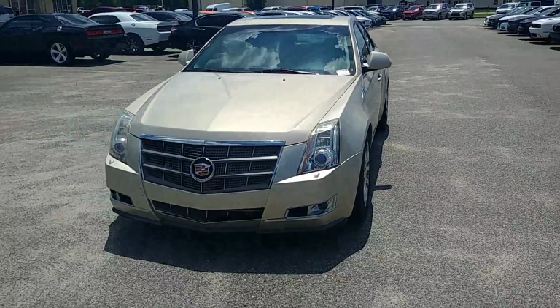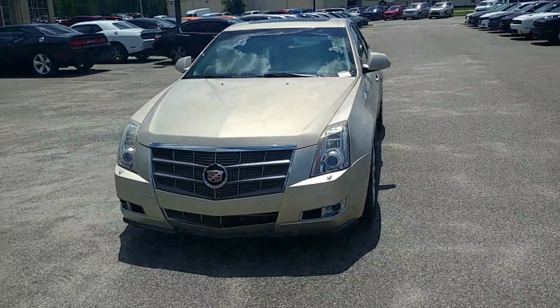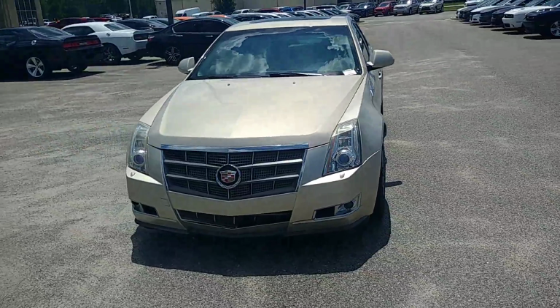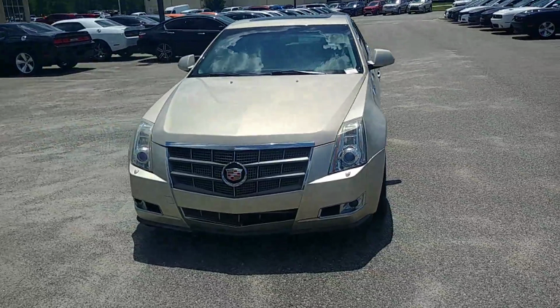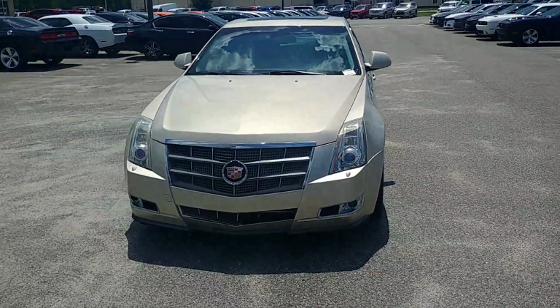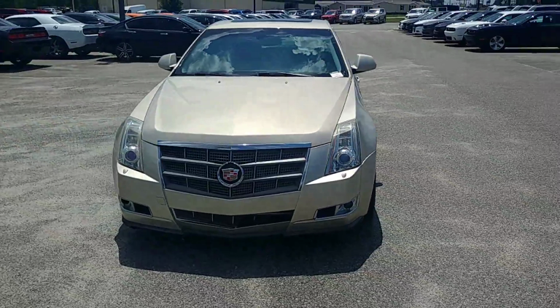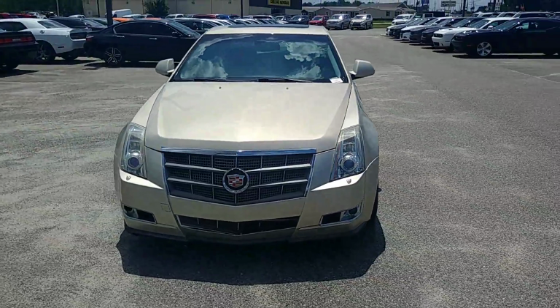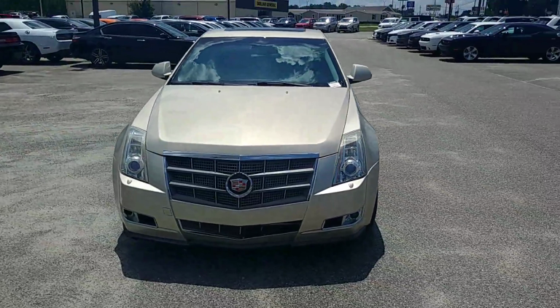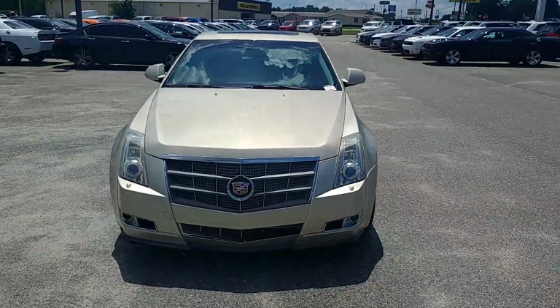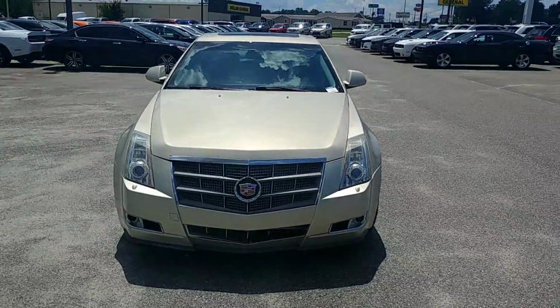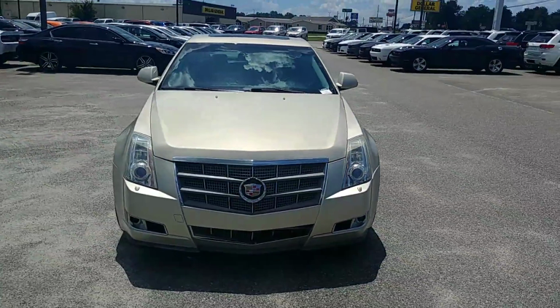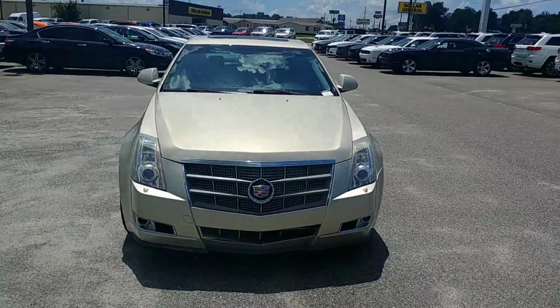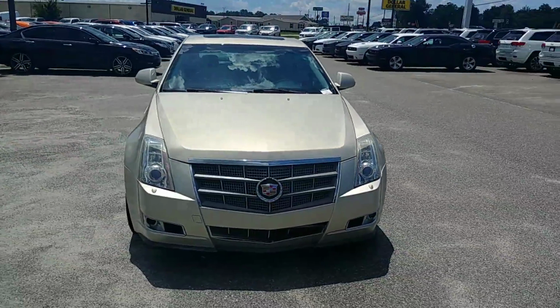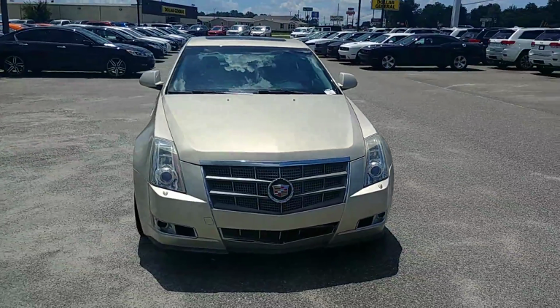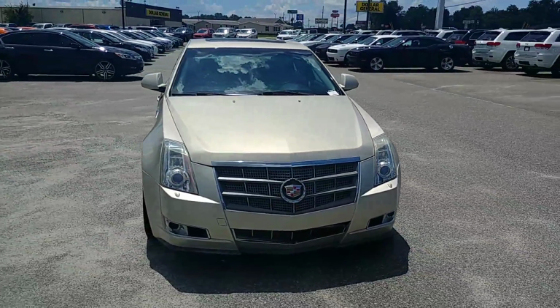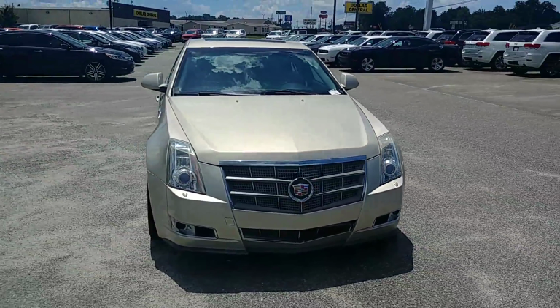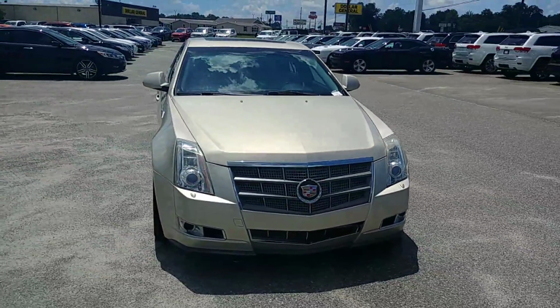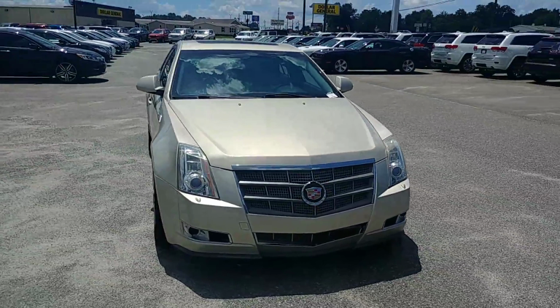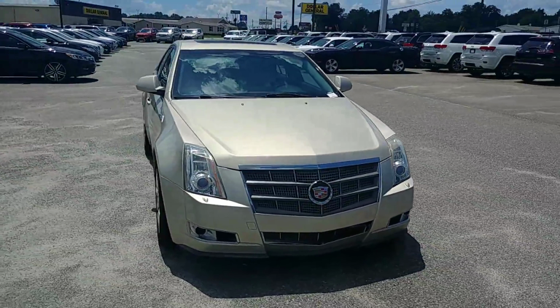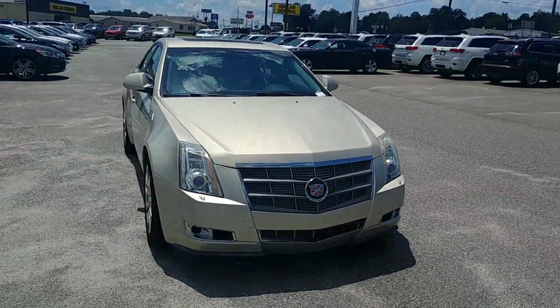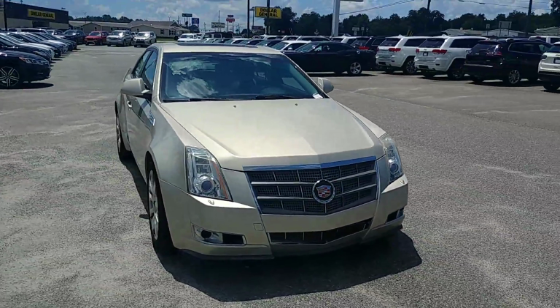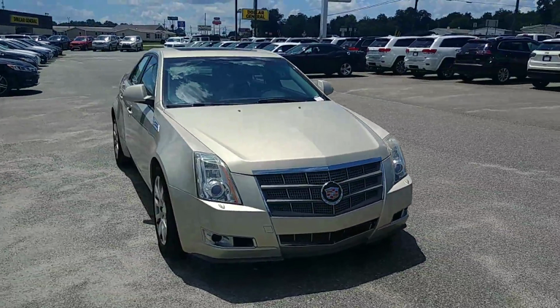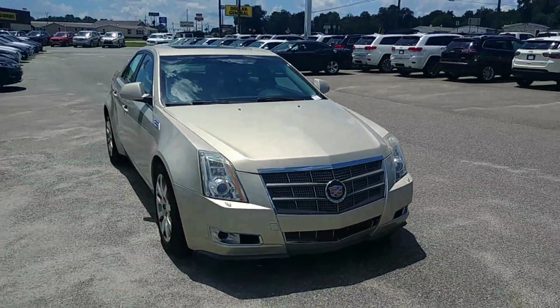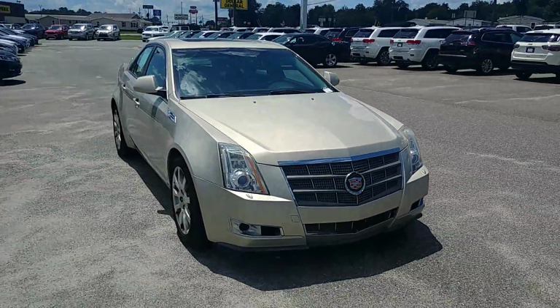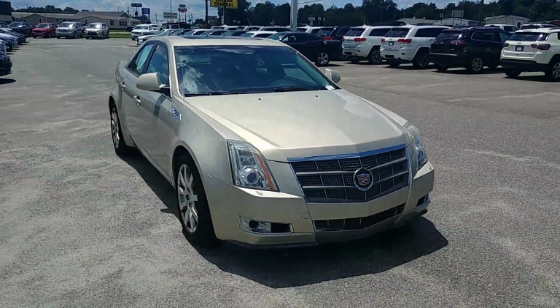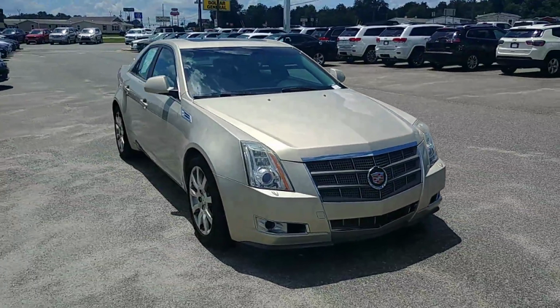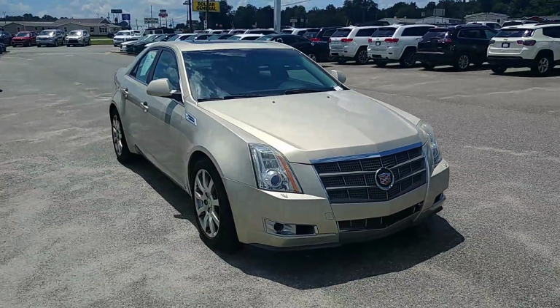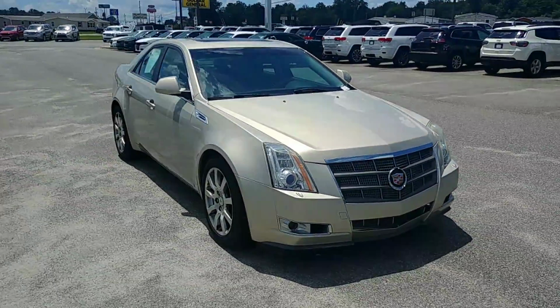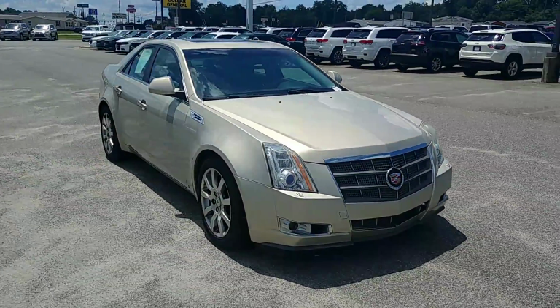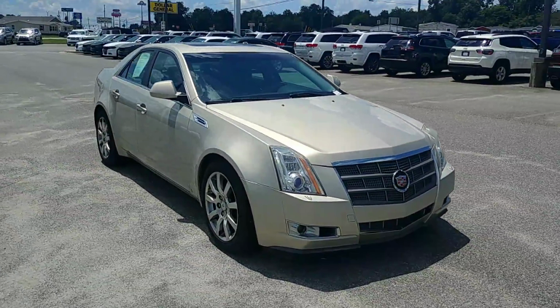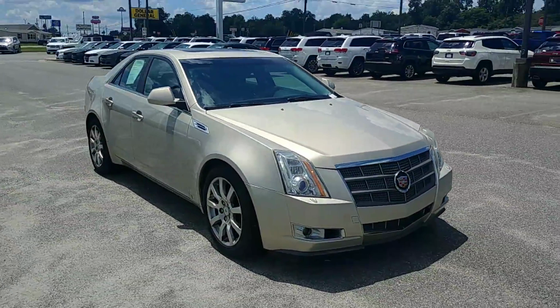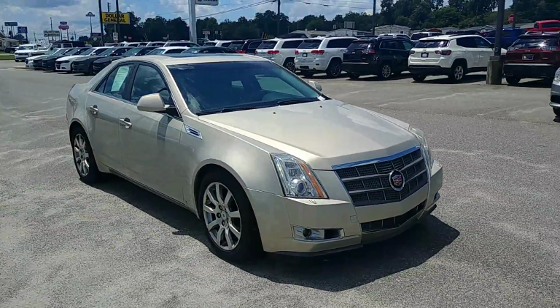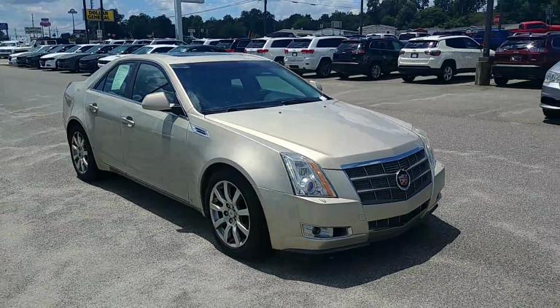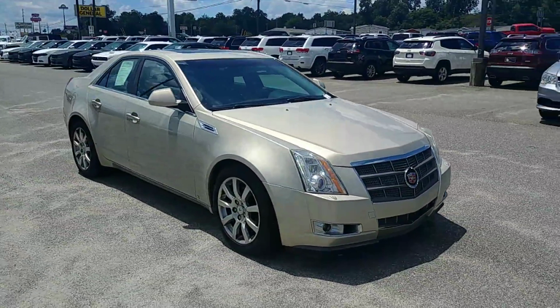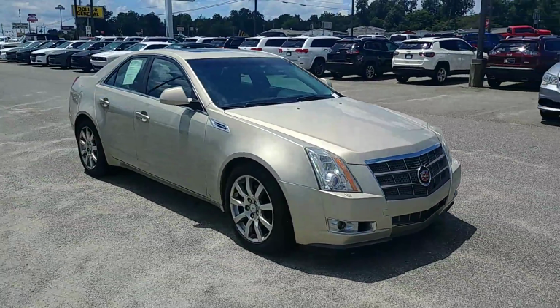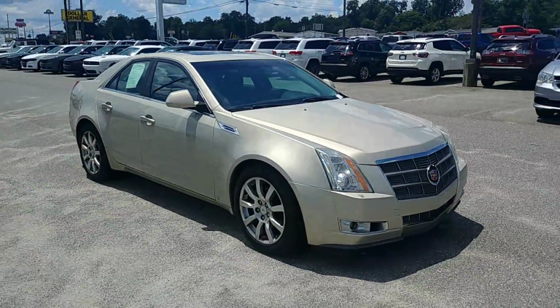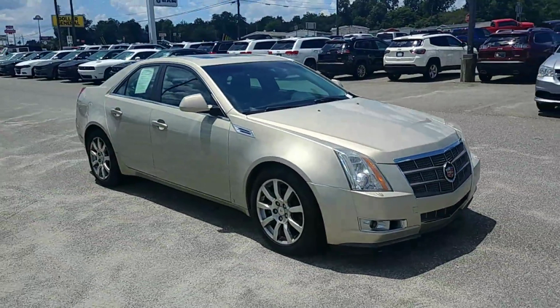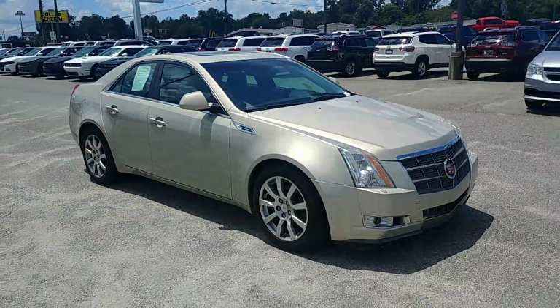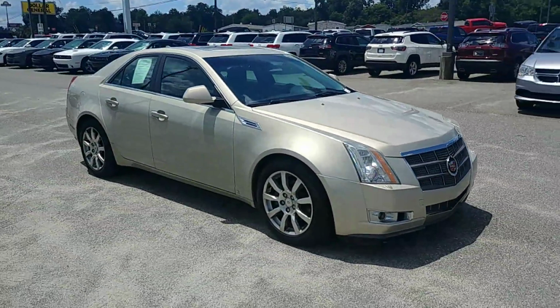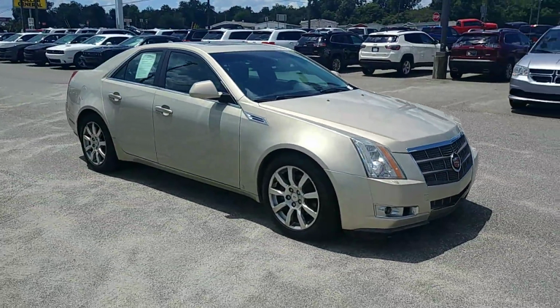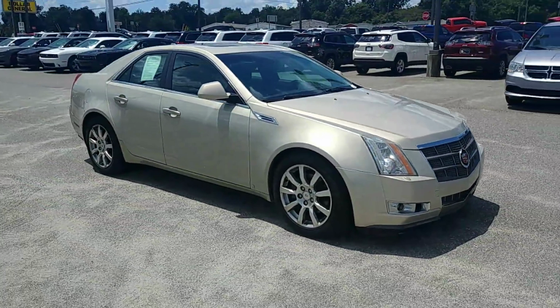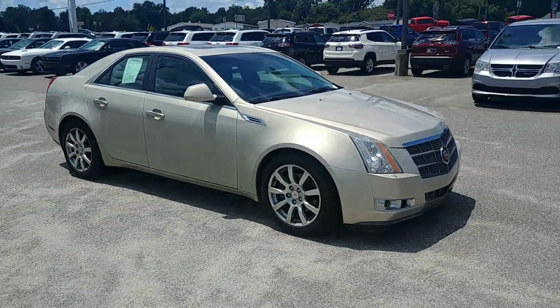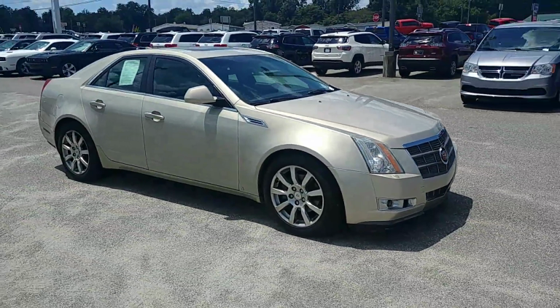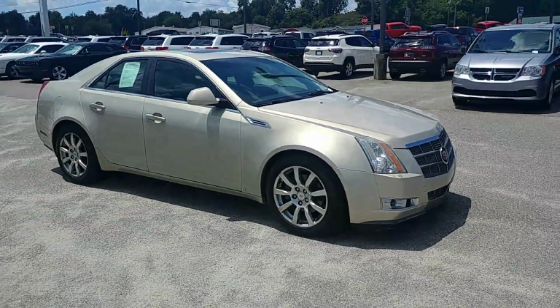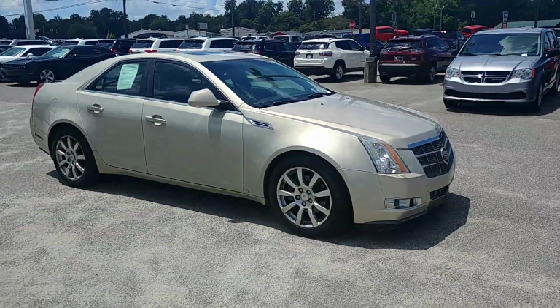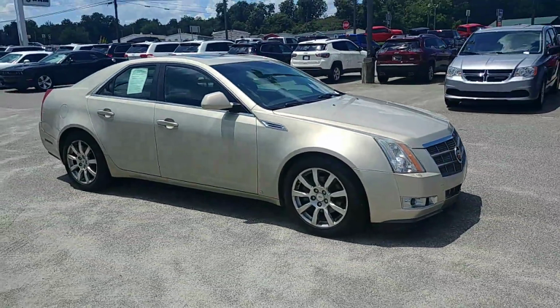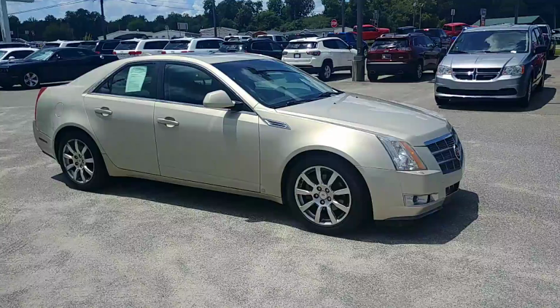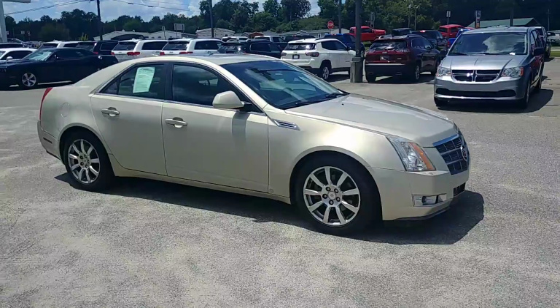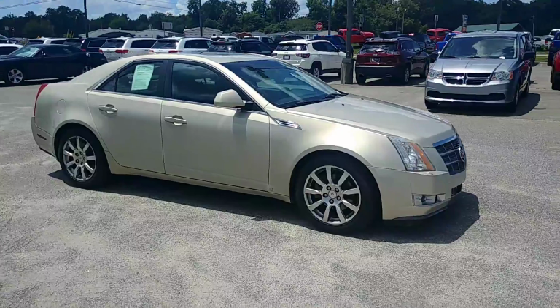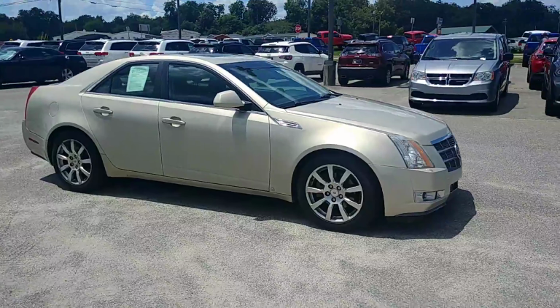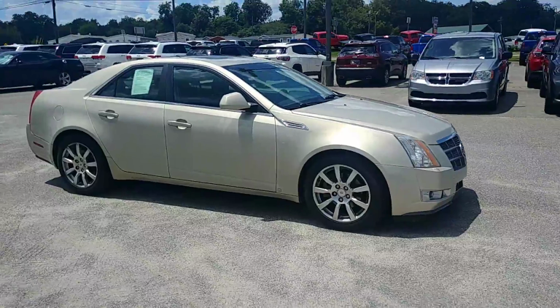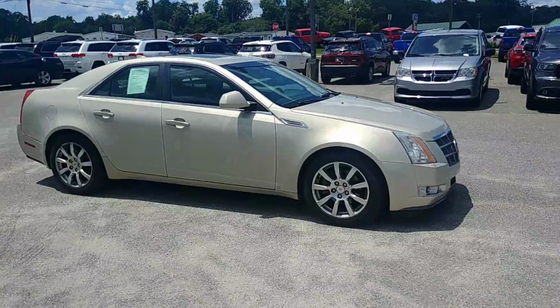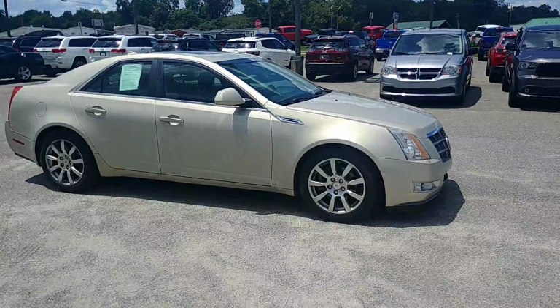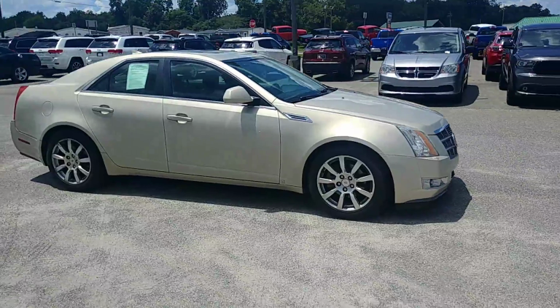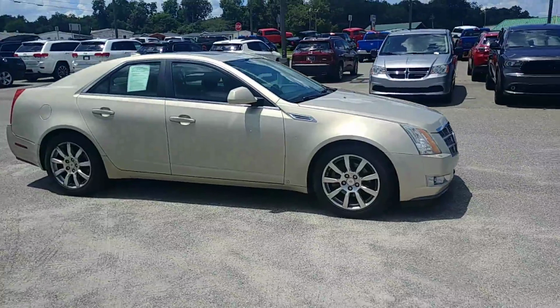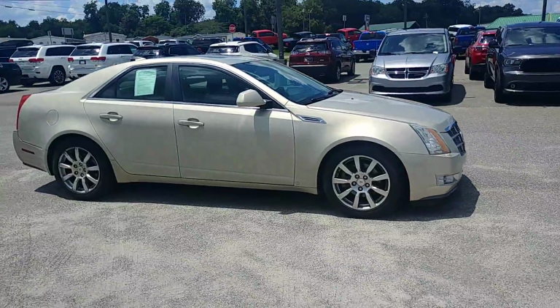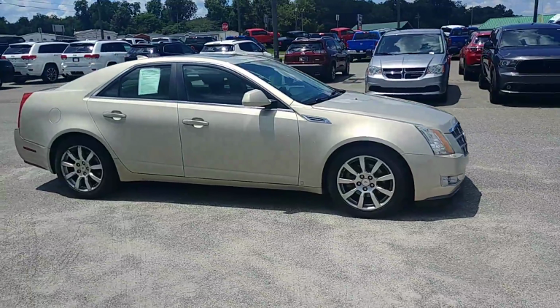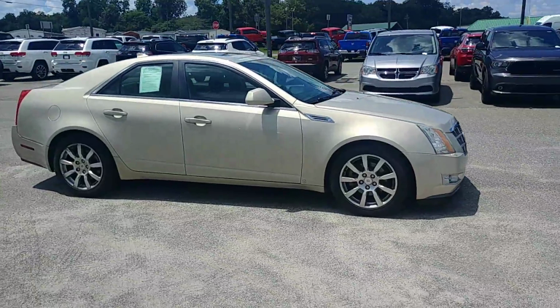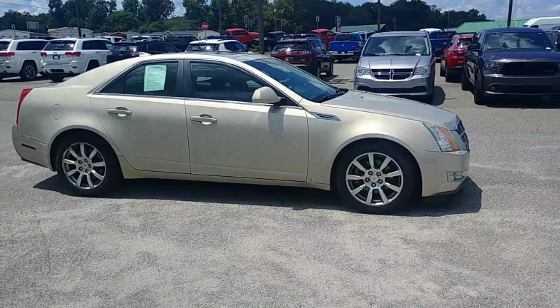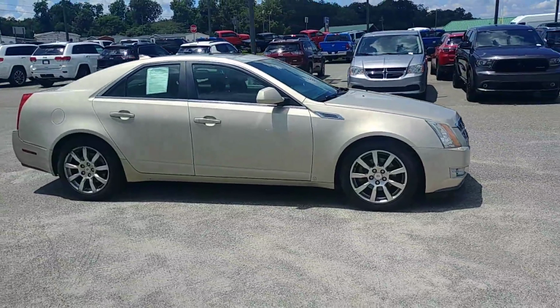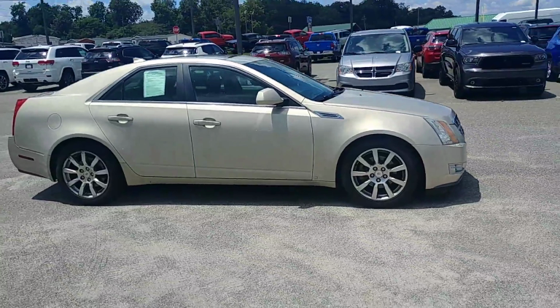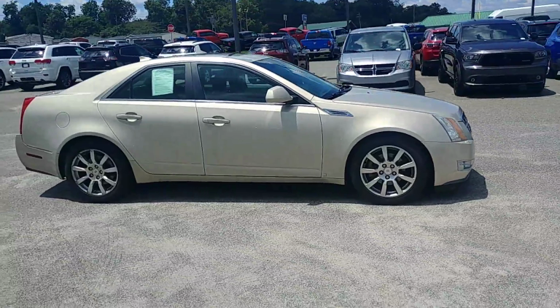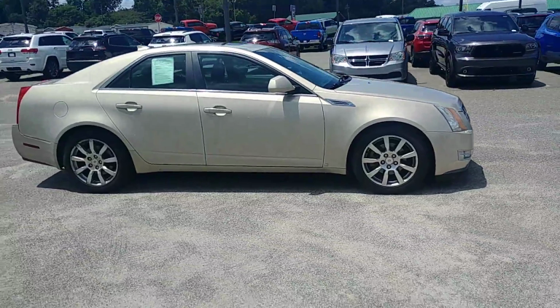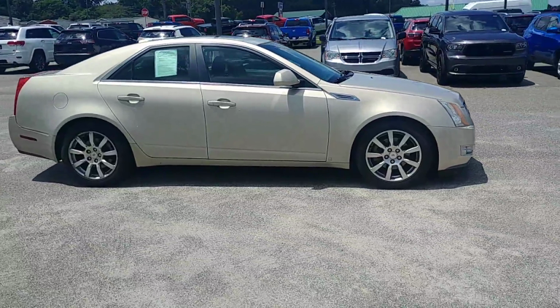Hey Russell, this is Brandon over at Jimmy Brick Chrysler Dodge Jeep Ram, and I wanted to give you your first look at this beautiful 2009 Cadillac CTS.